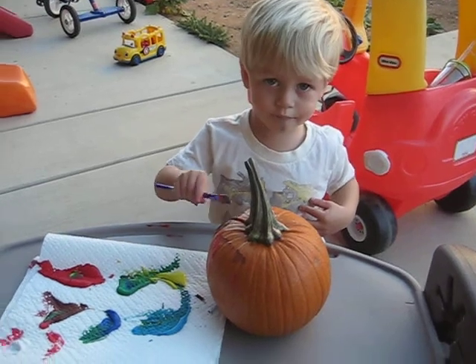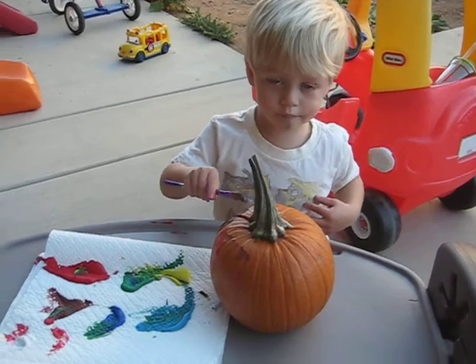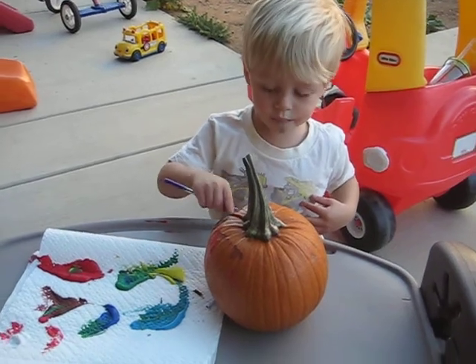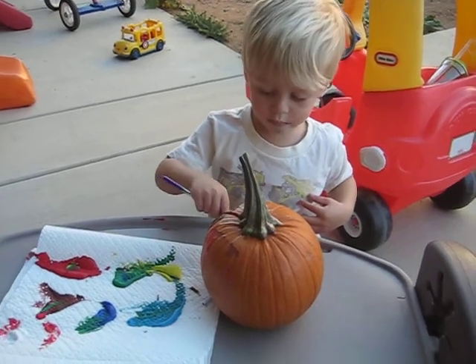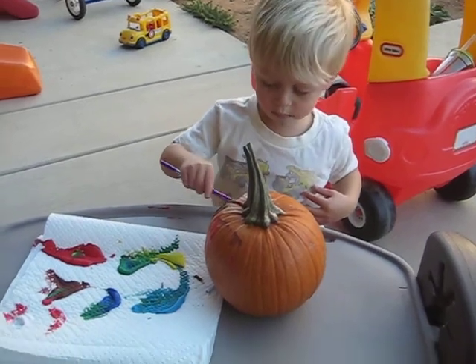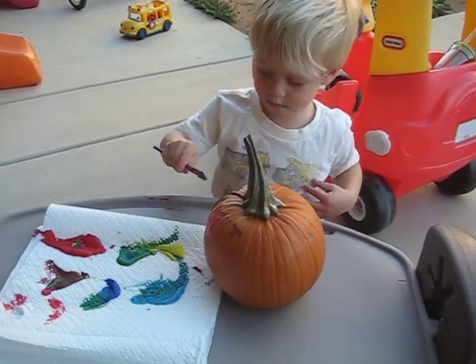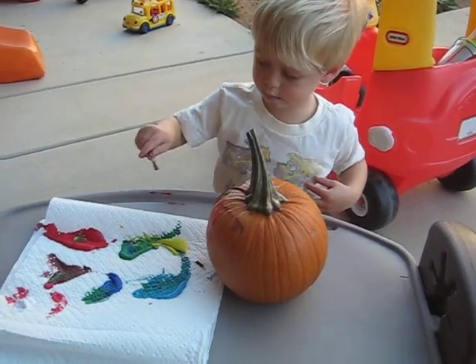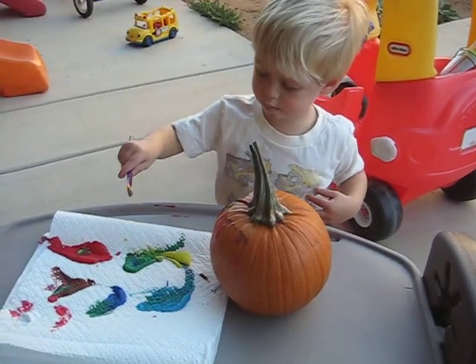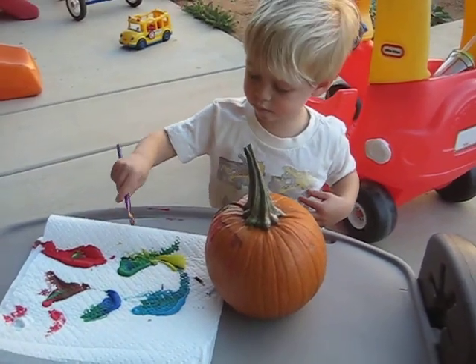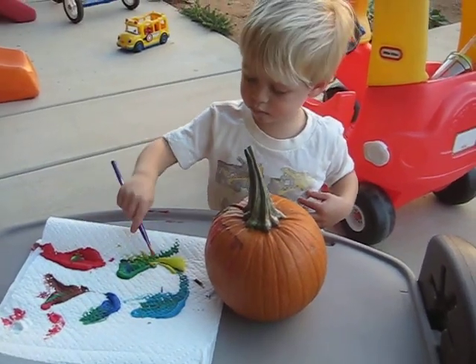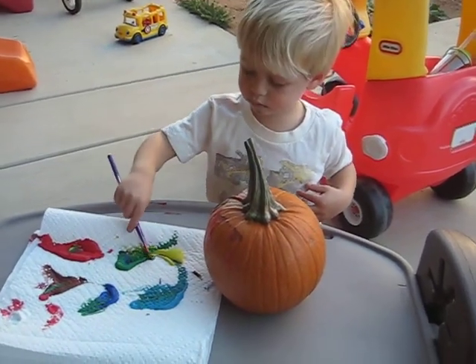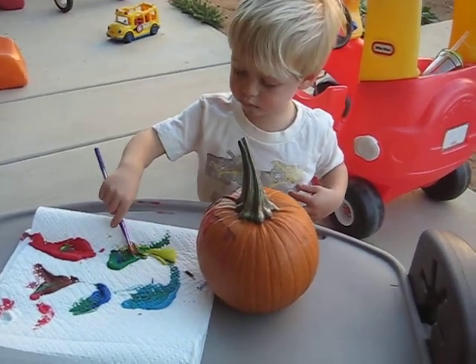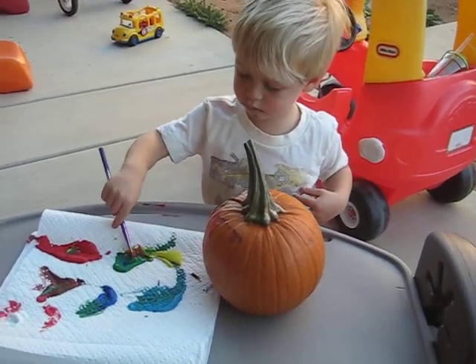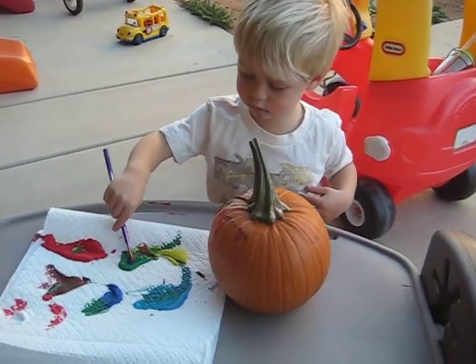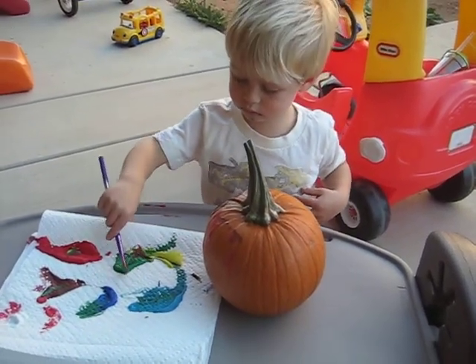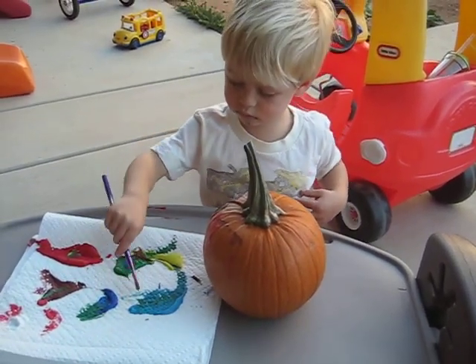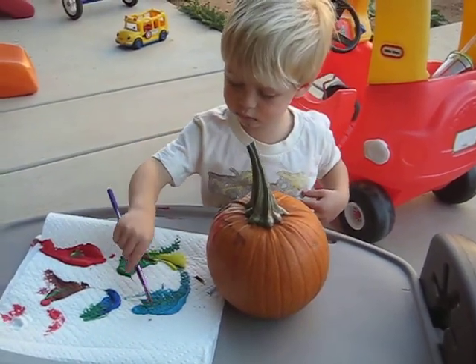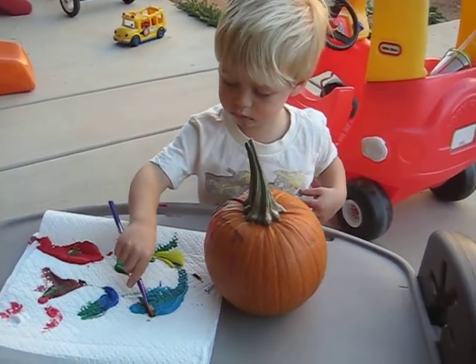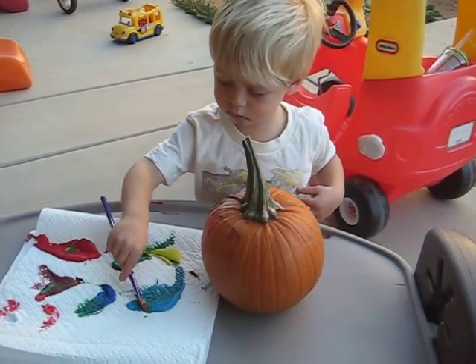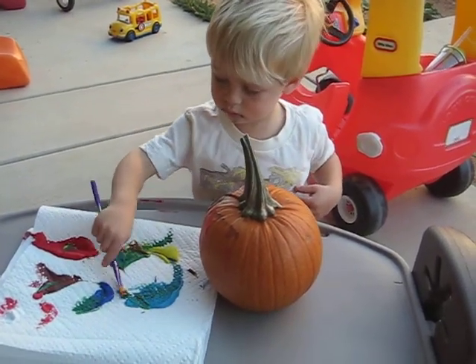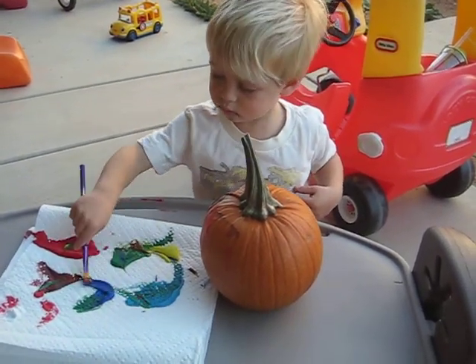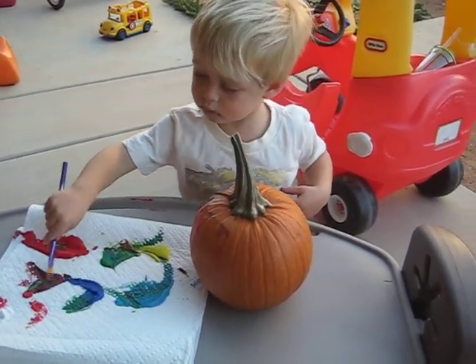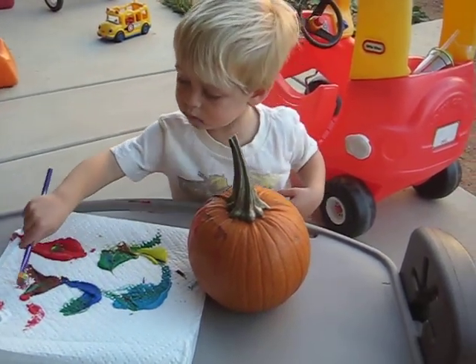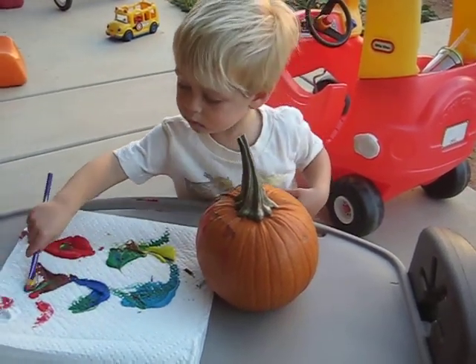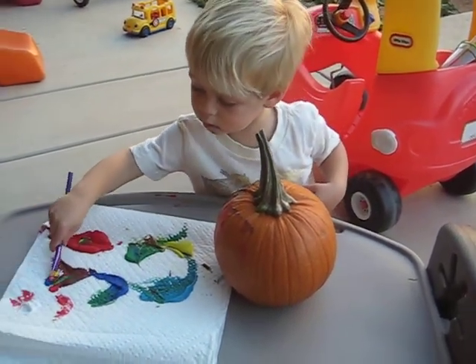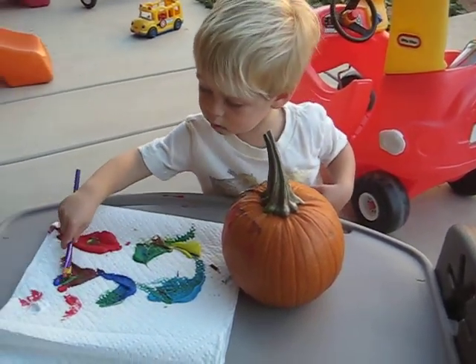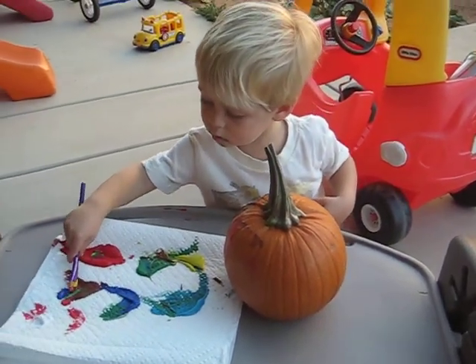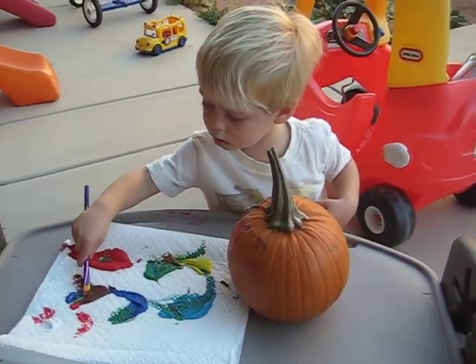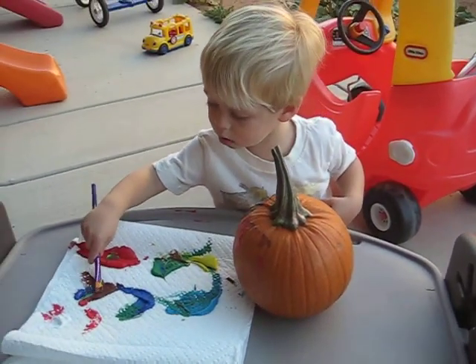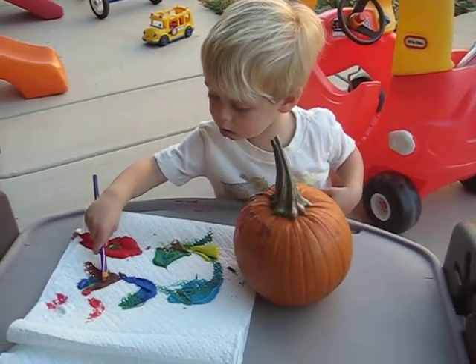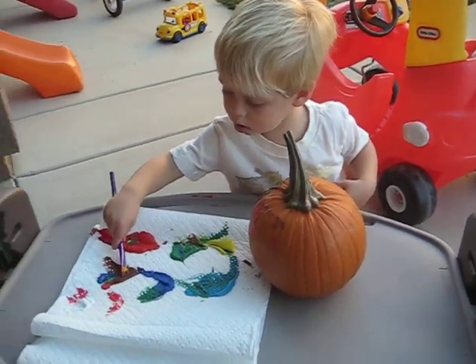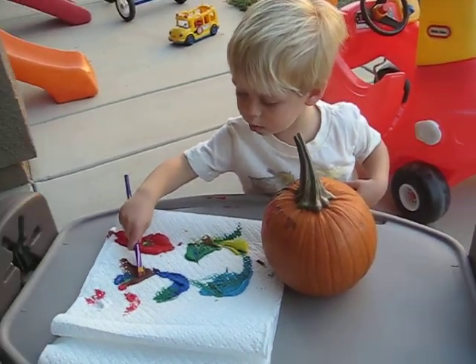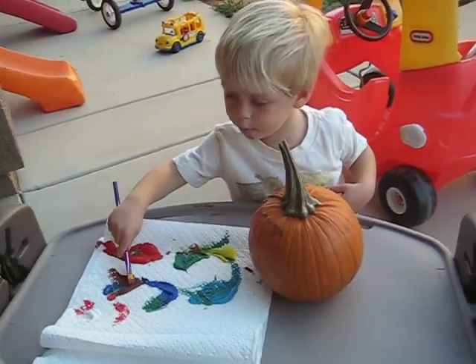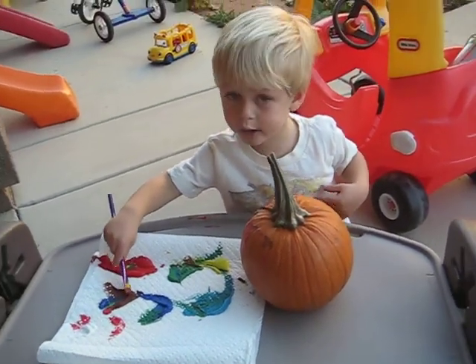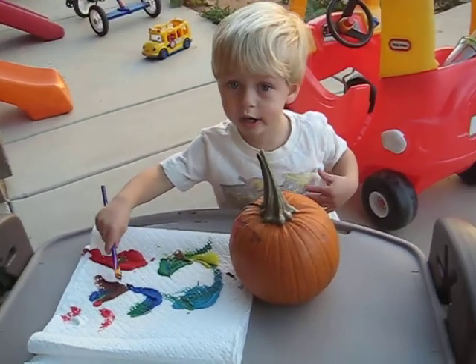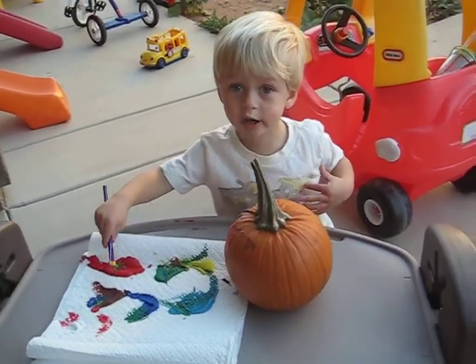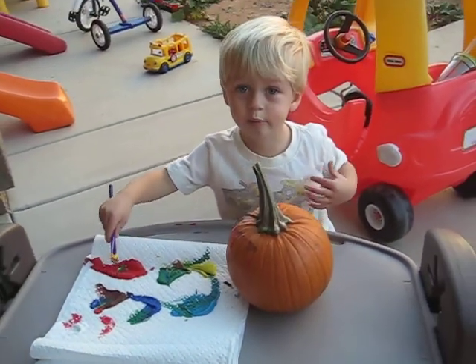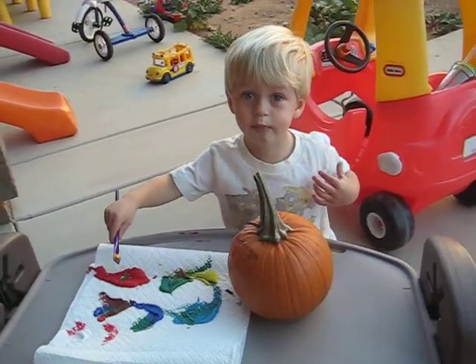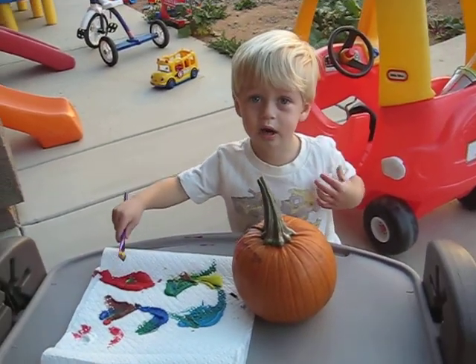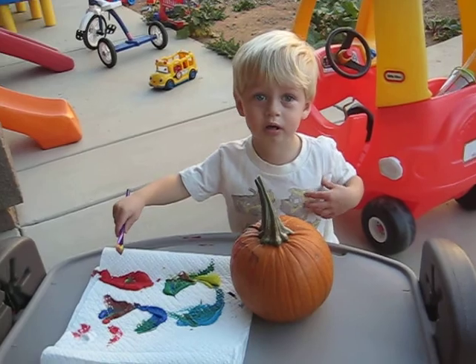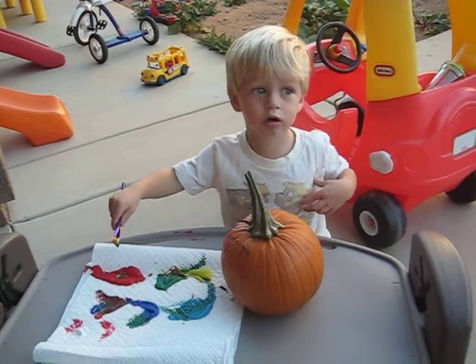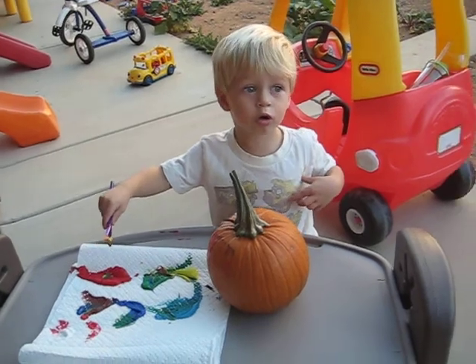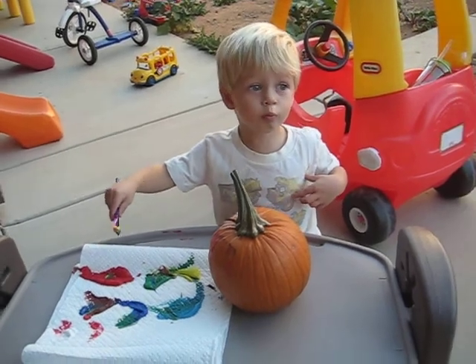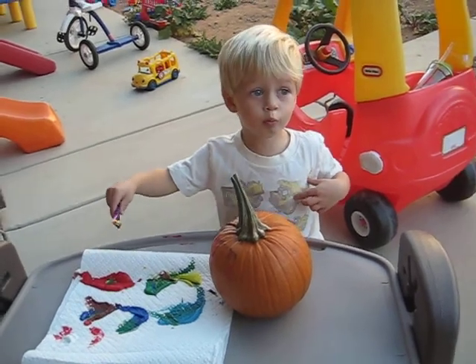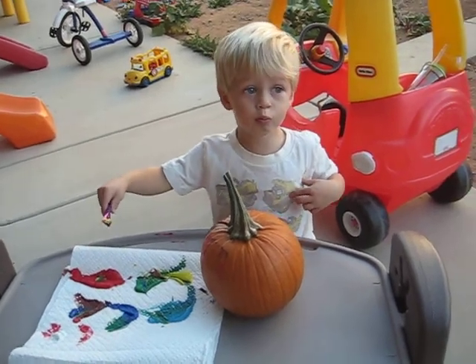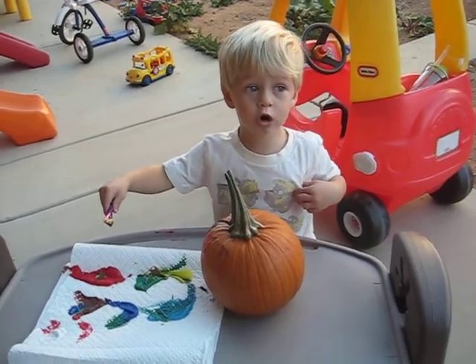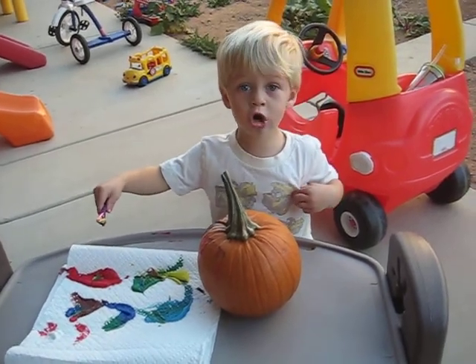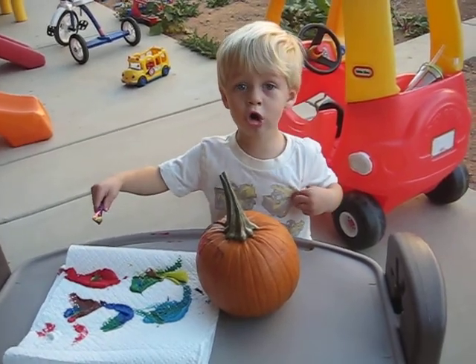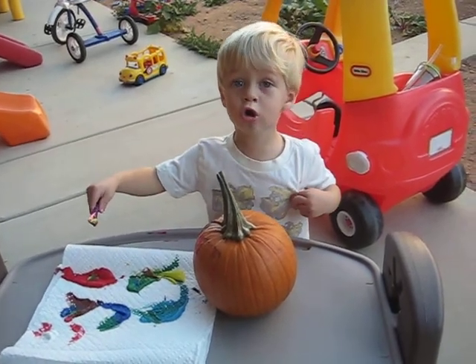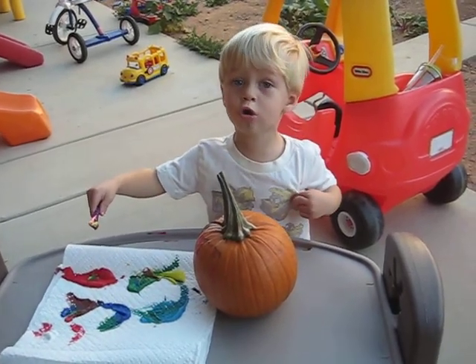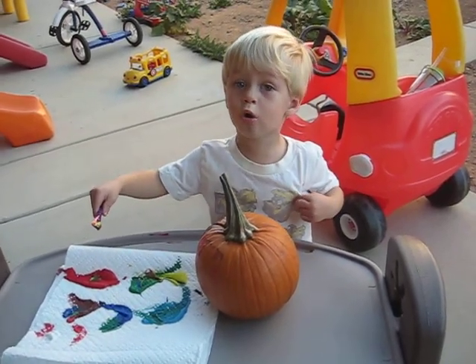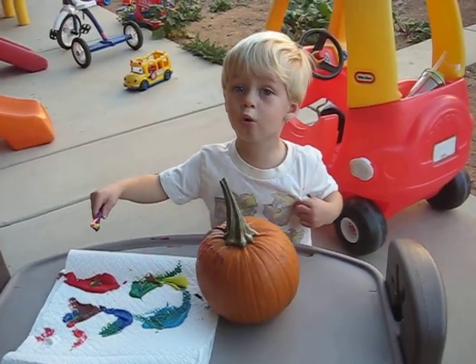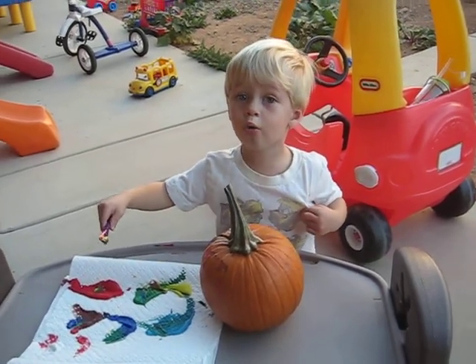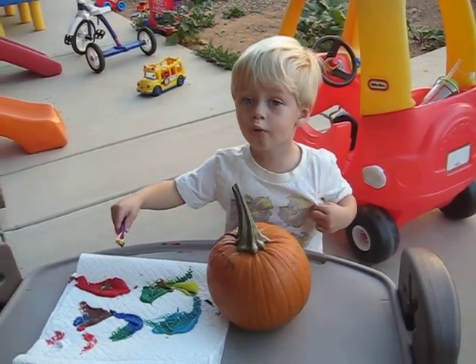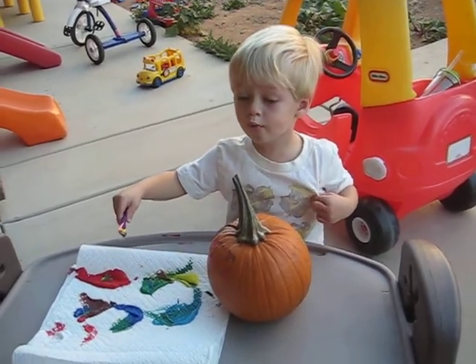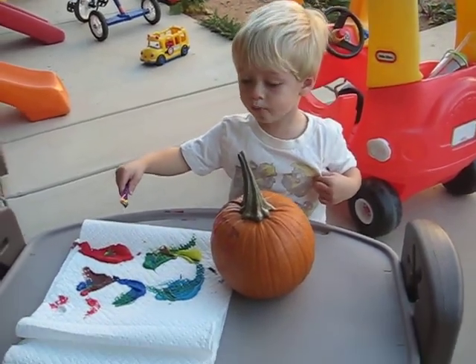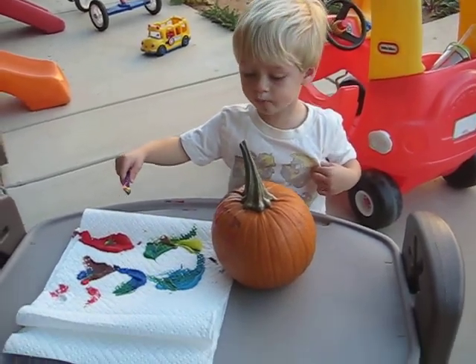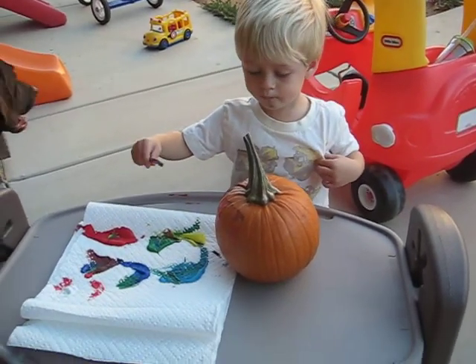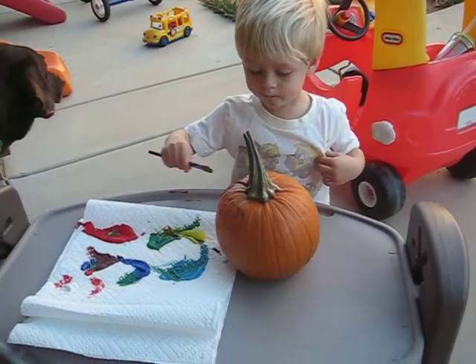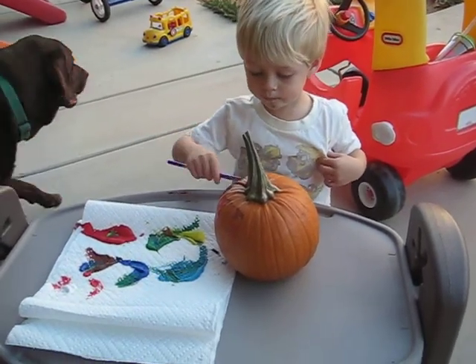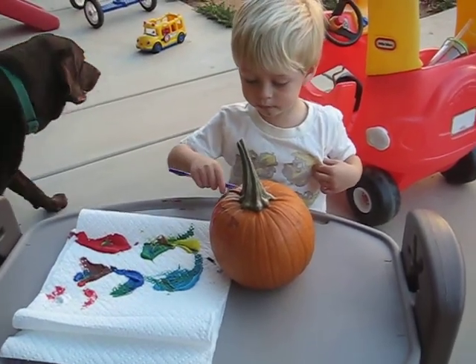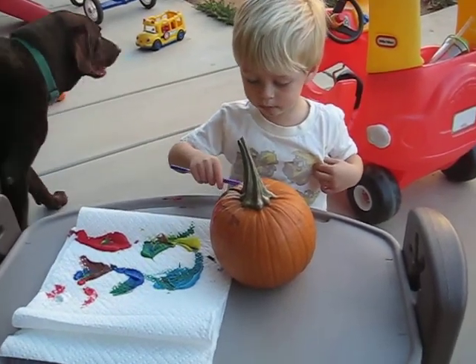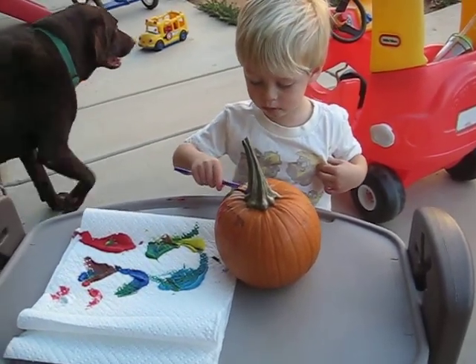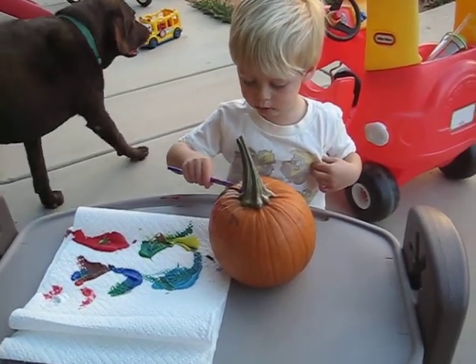Are you decorating your pumpkin this year? We like moo! Moo? Like a cow?